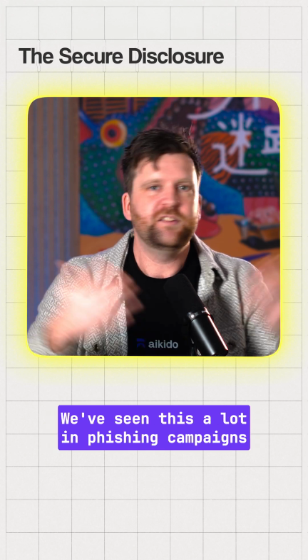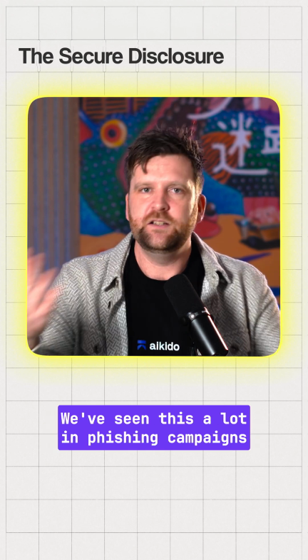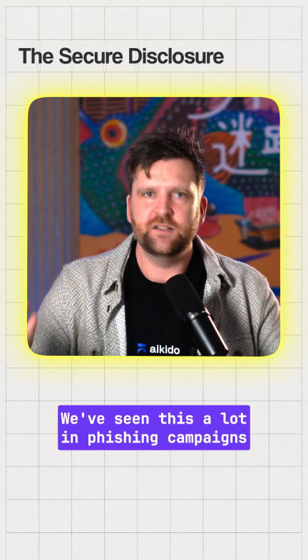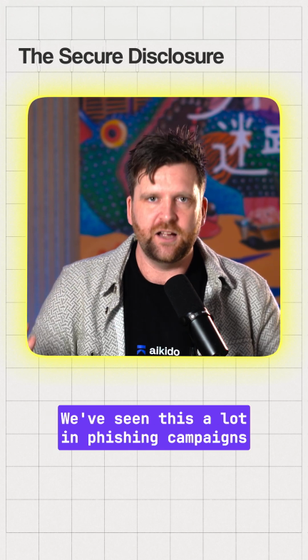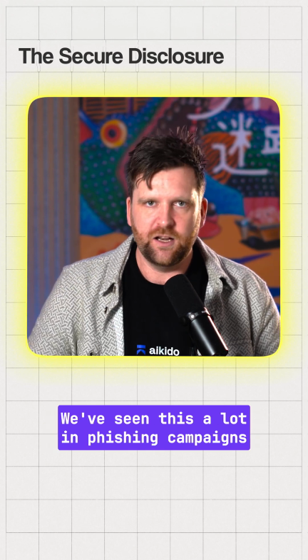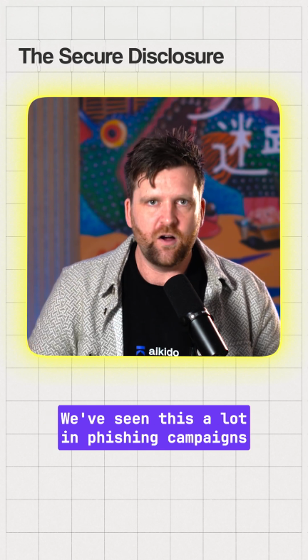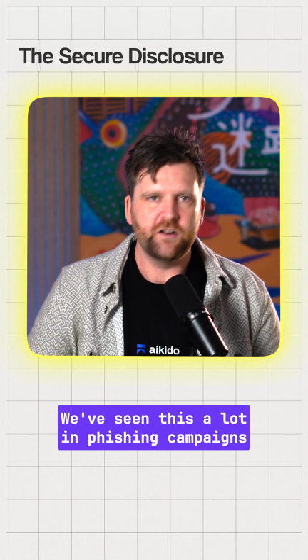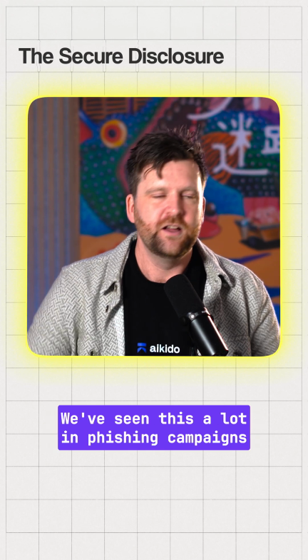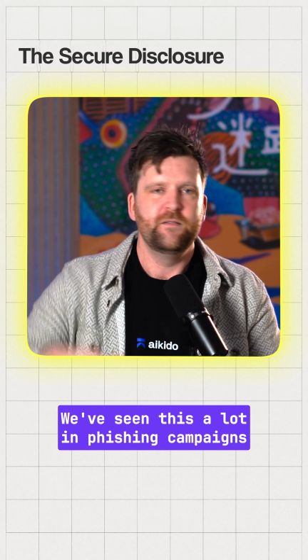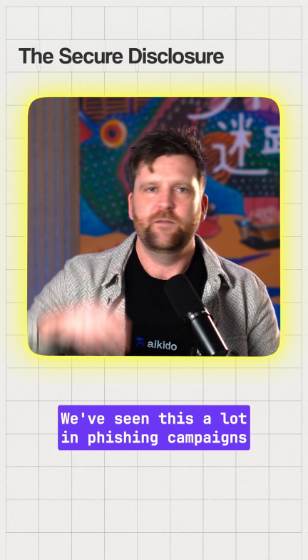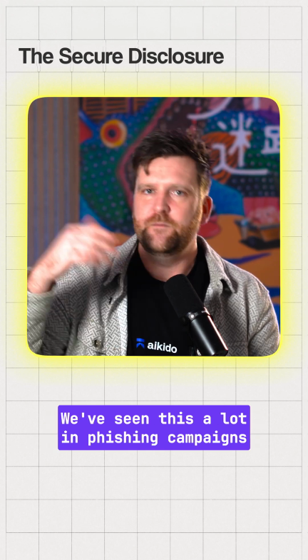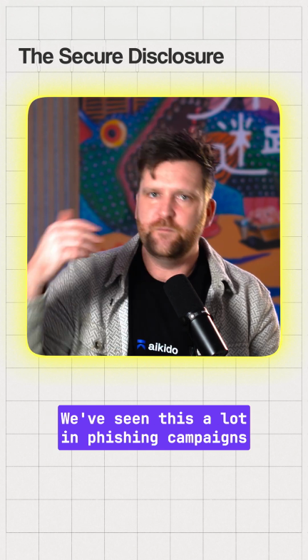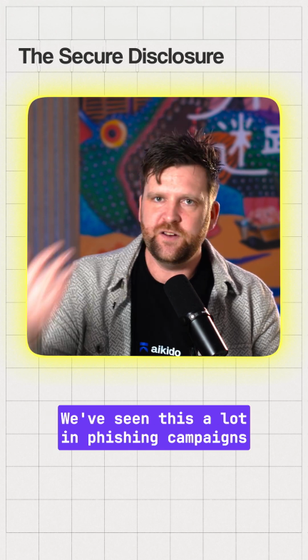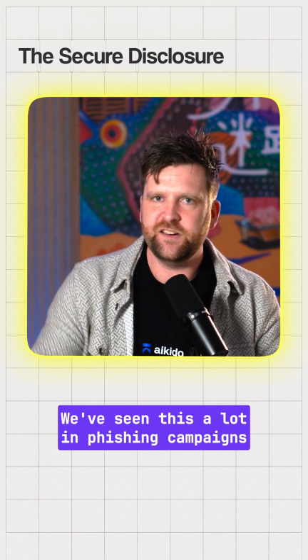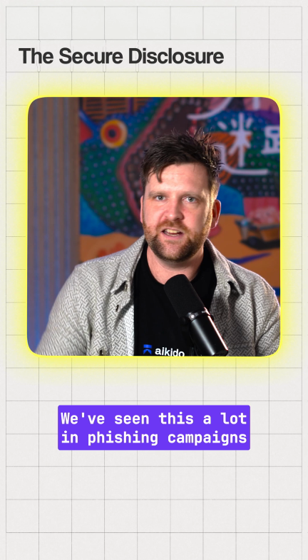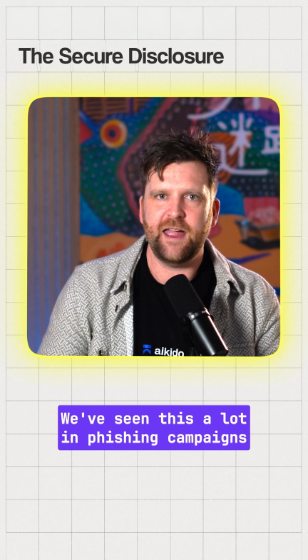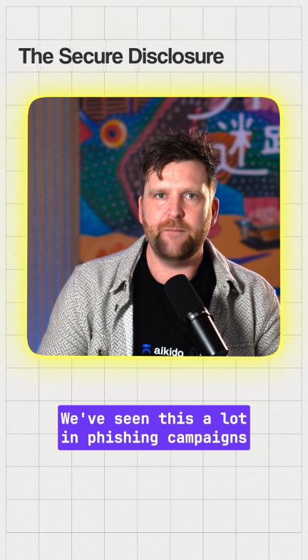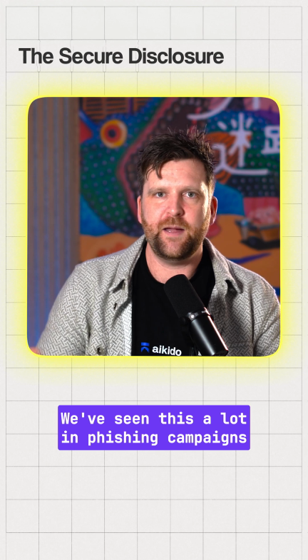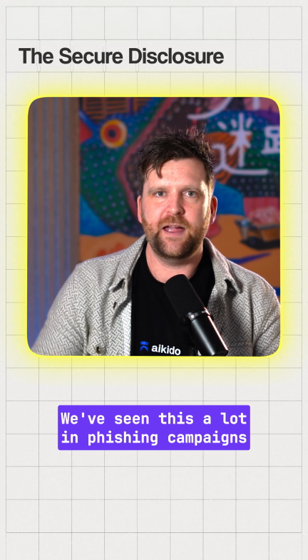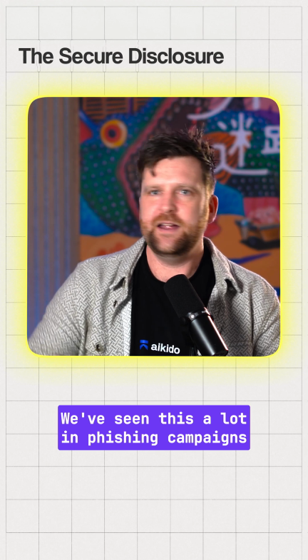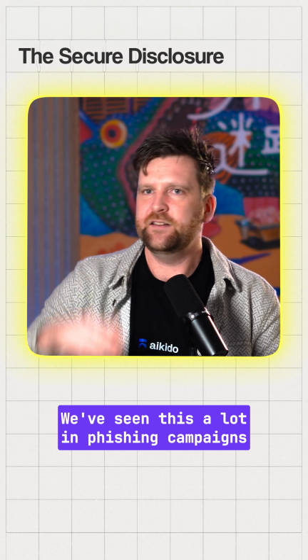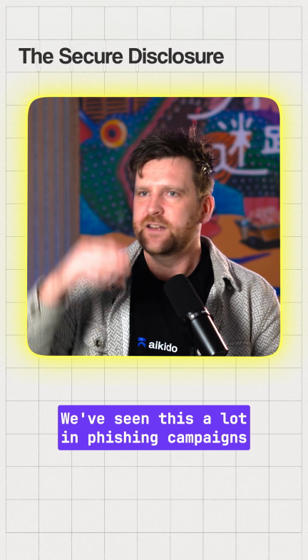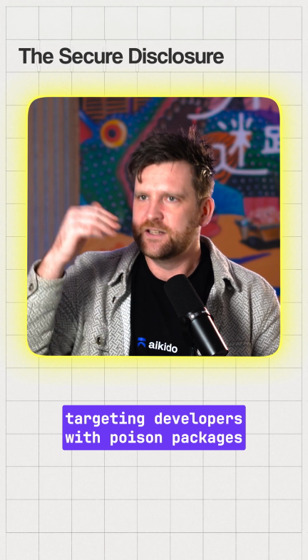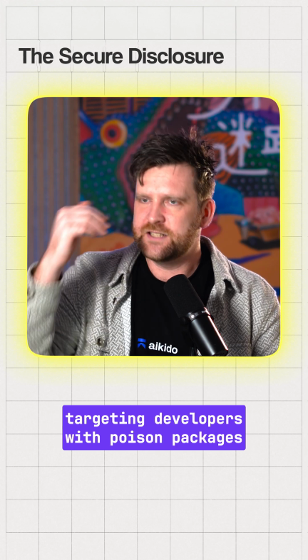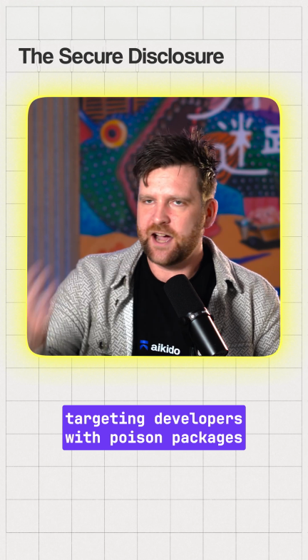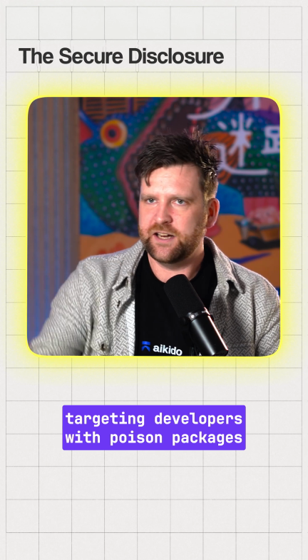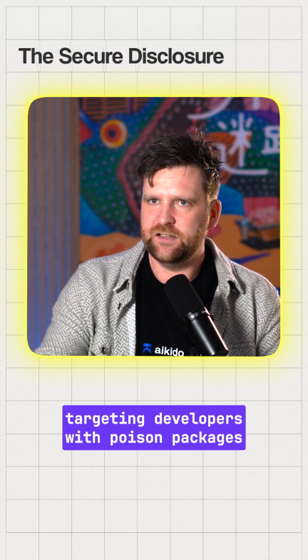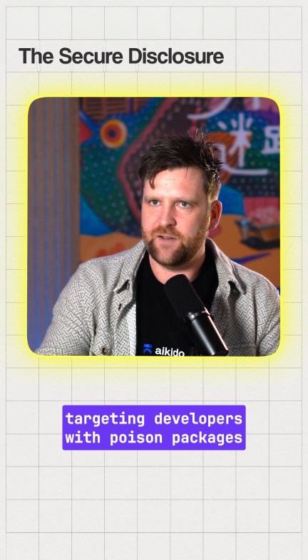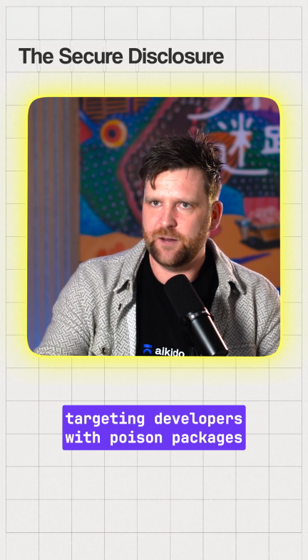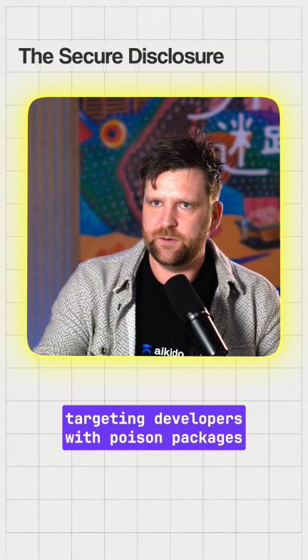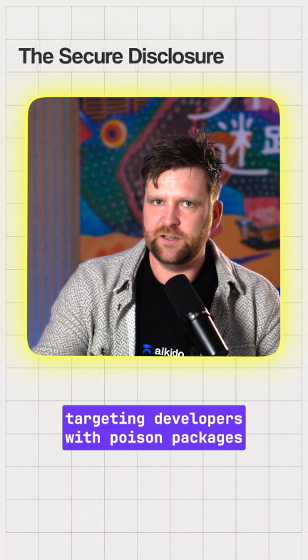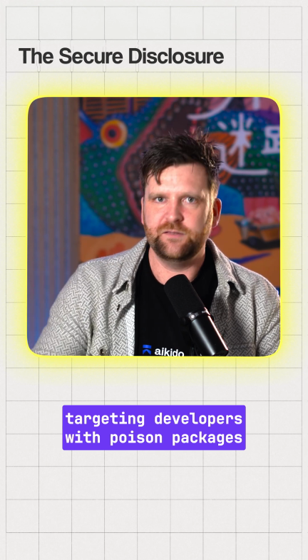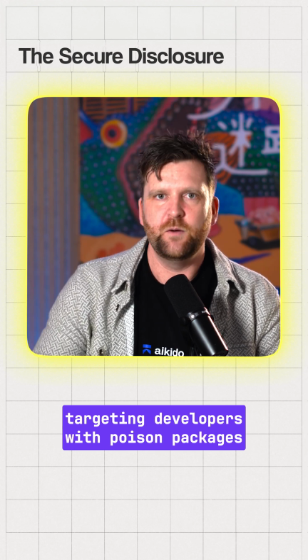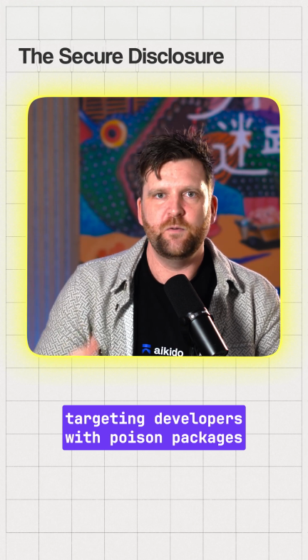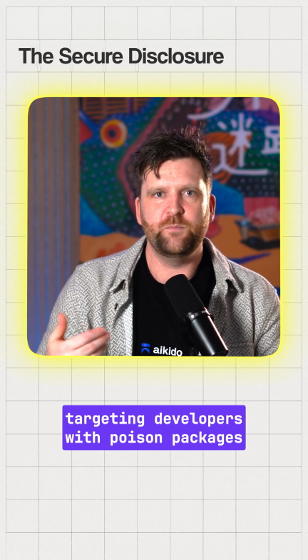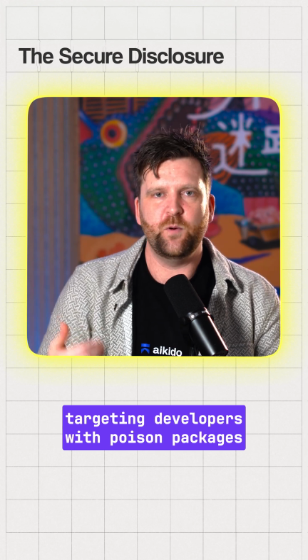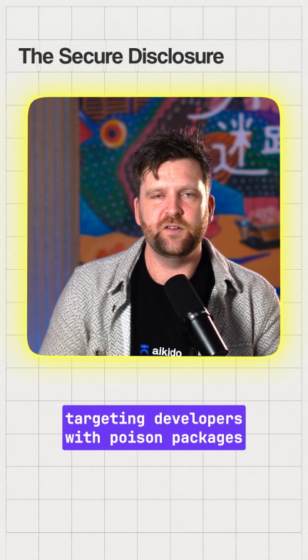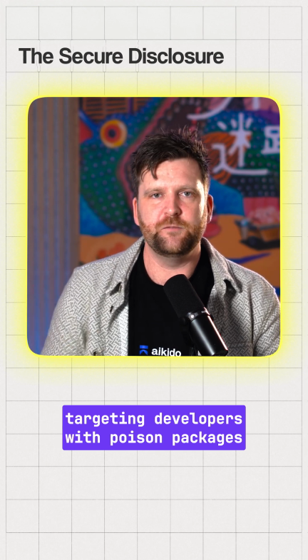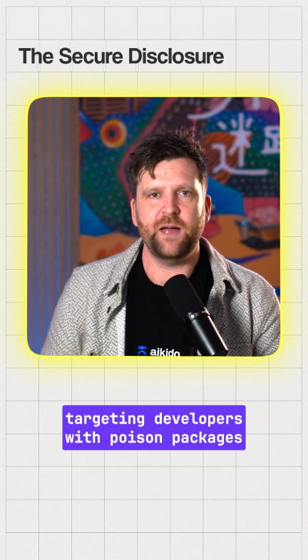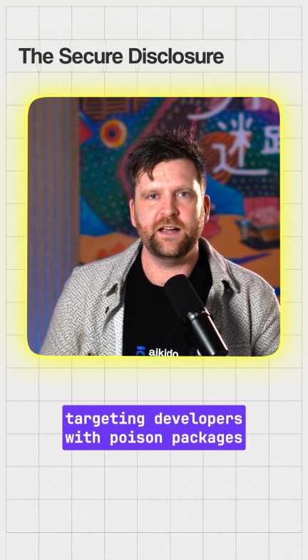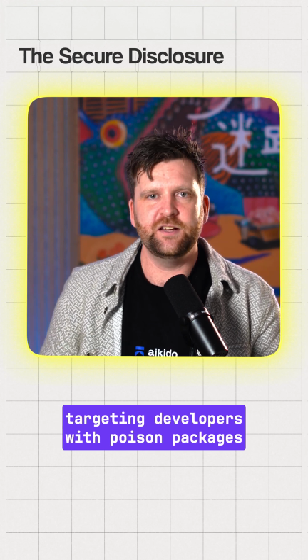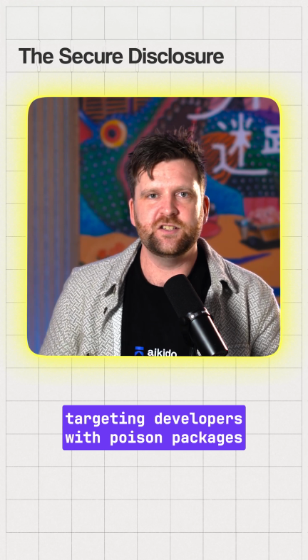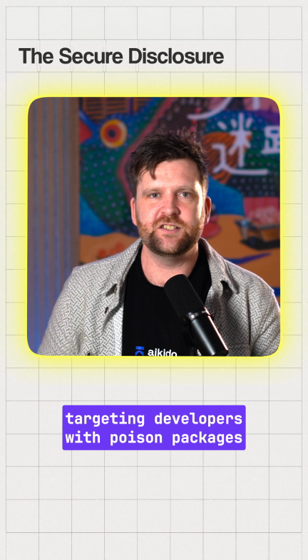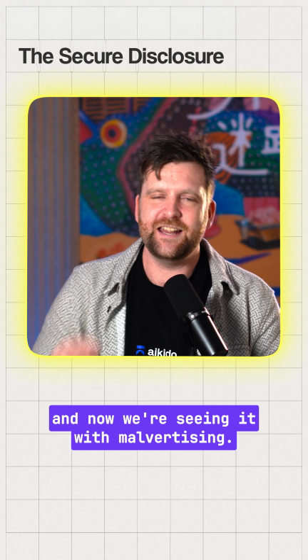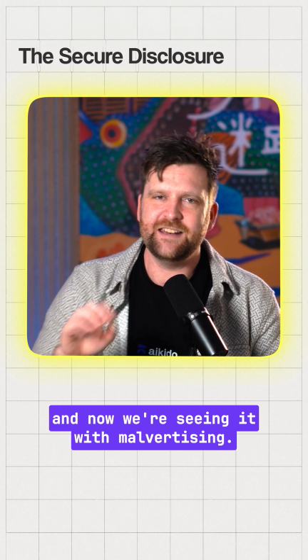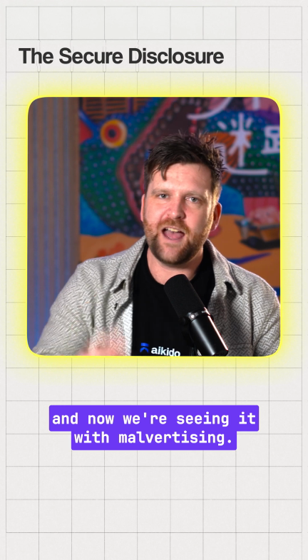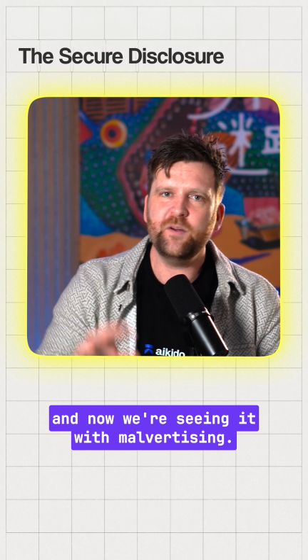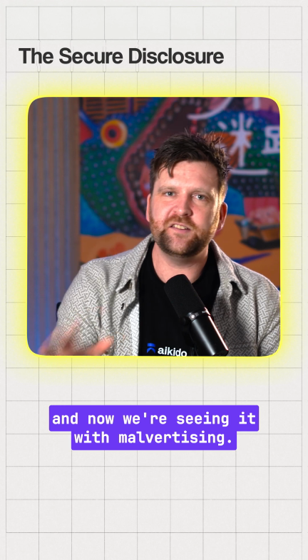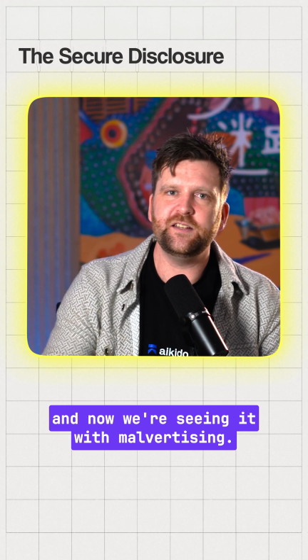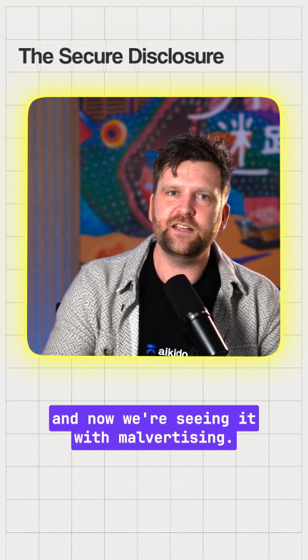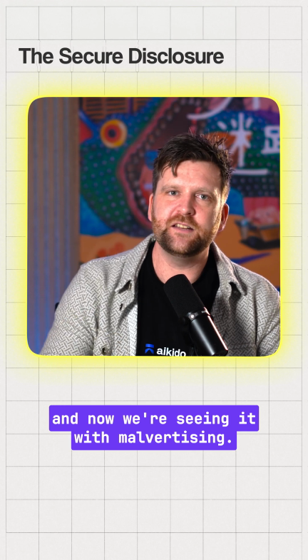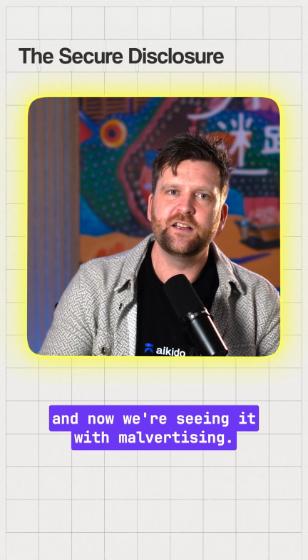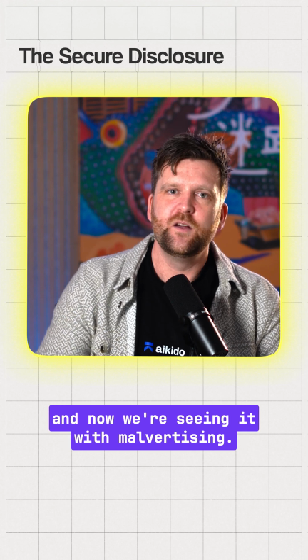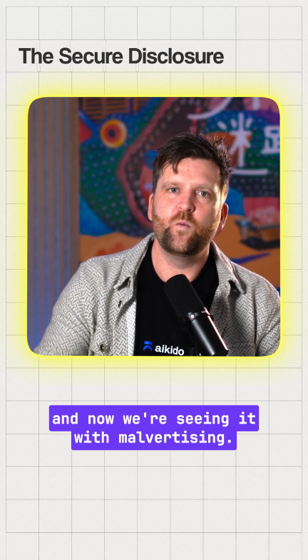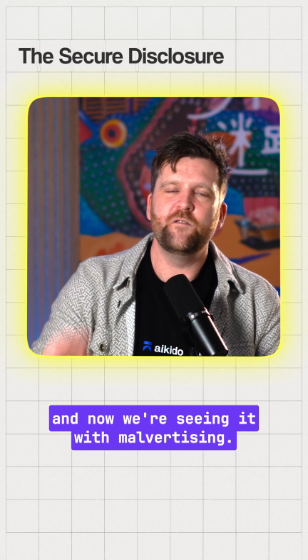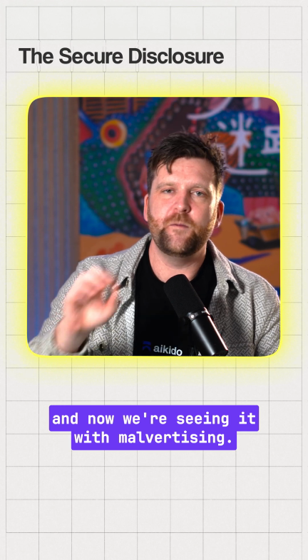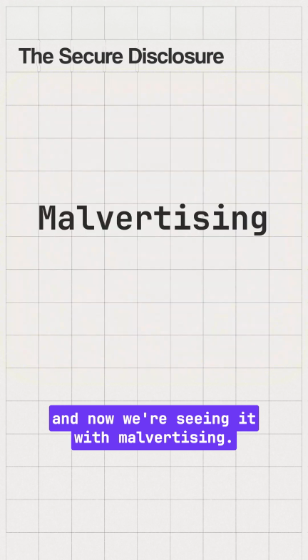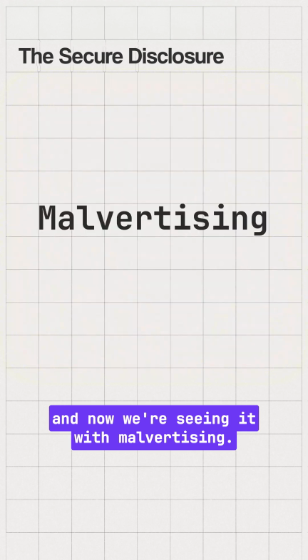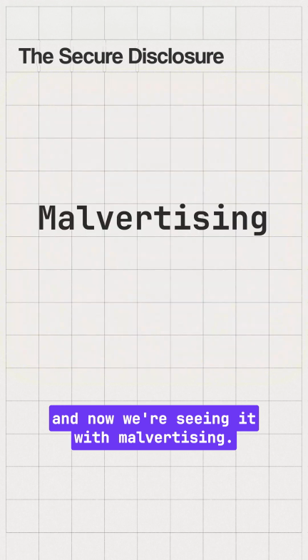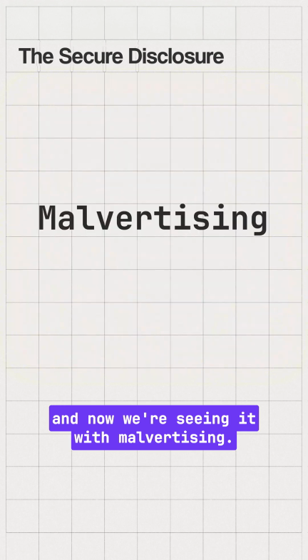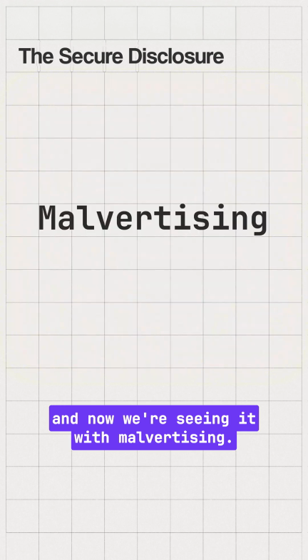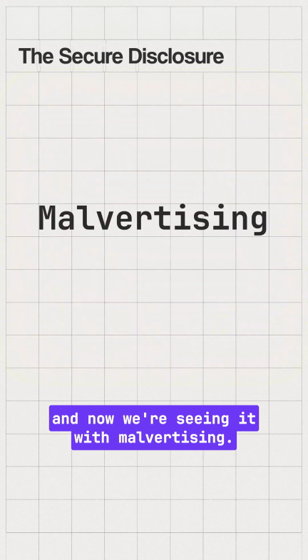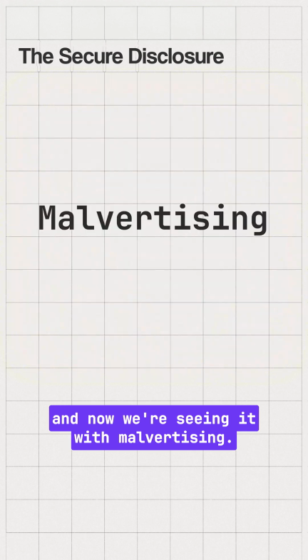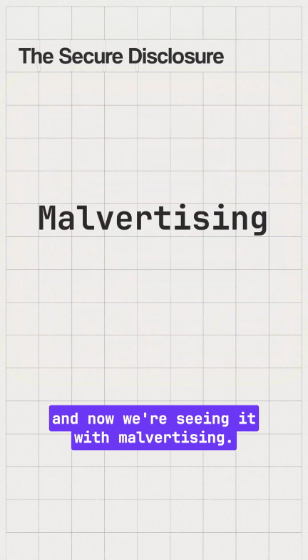We've seen this a lot in phishing campaigns targeting developers with poison packages, and now we're seeing it with malvertising.